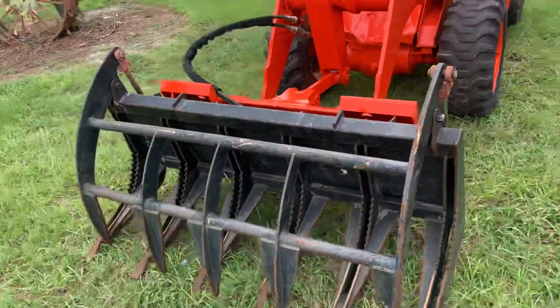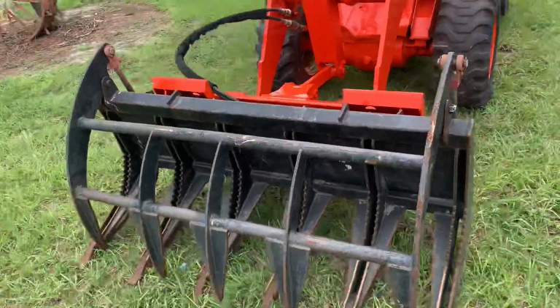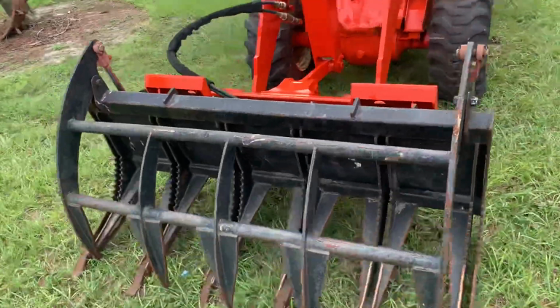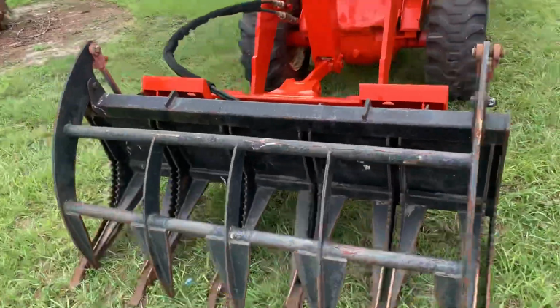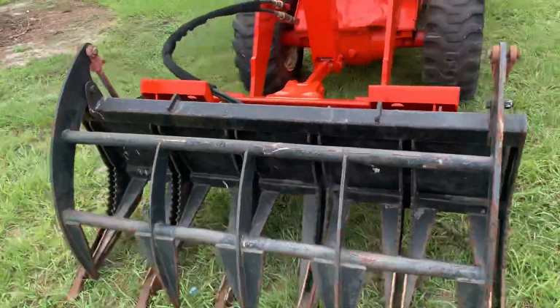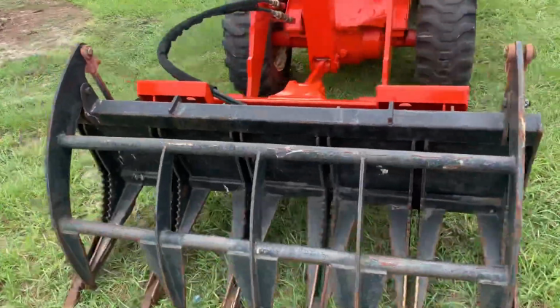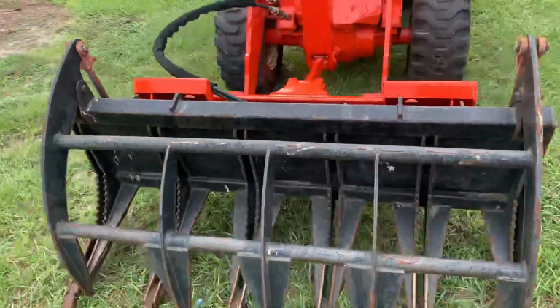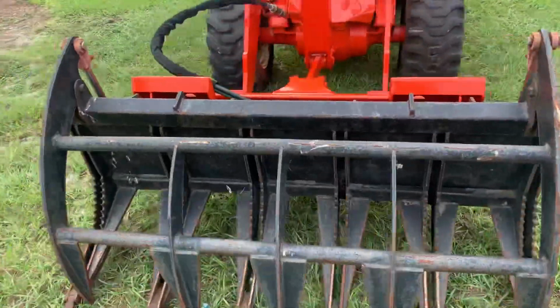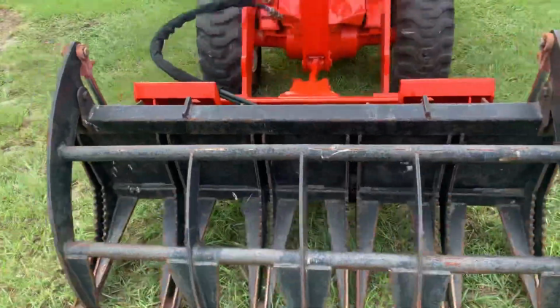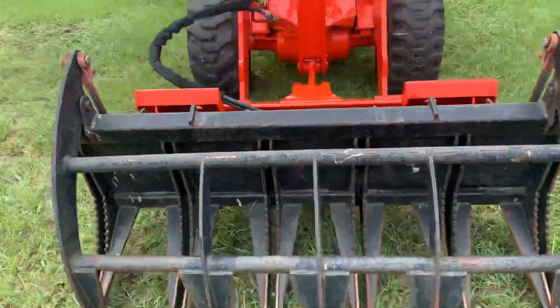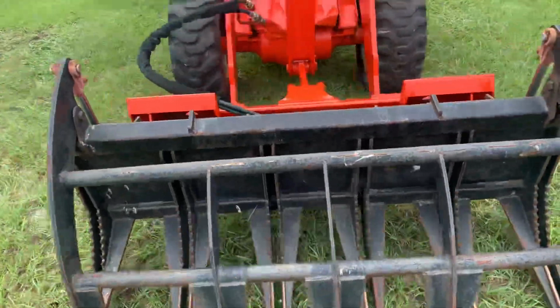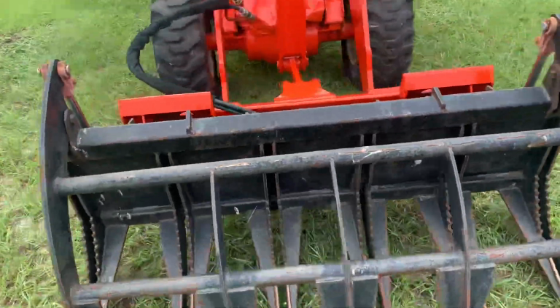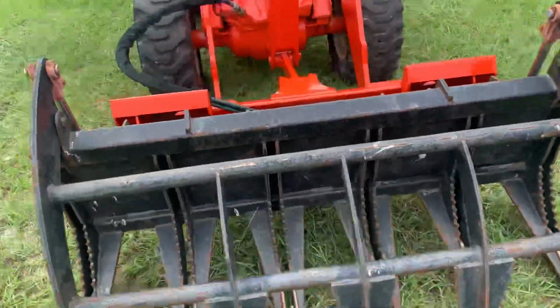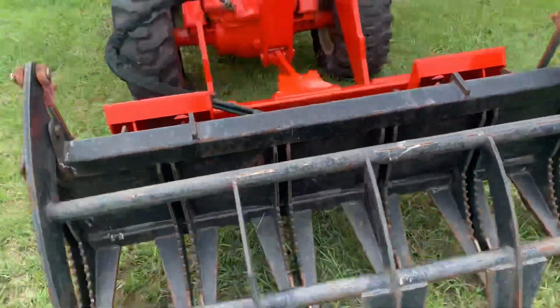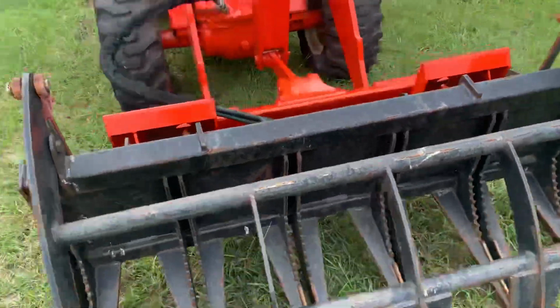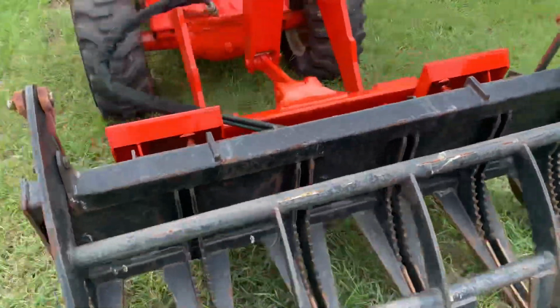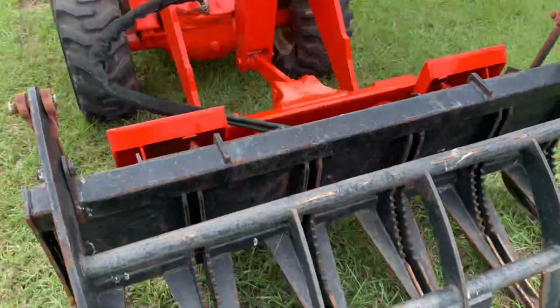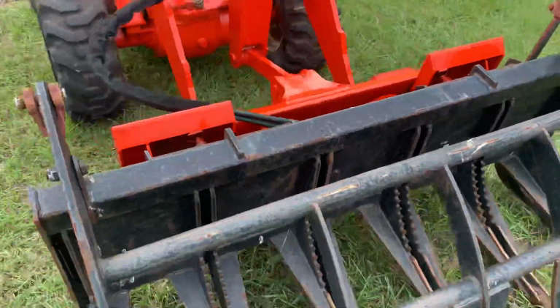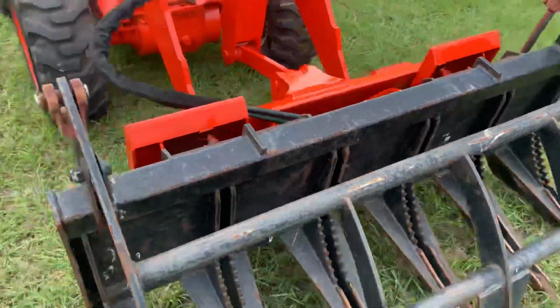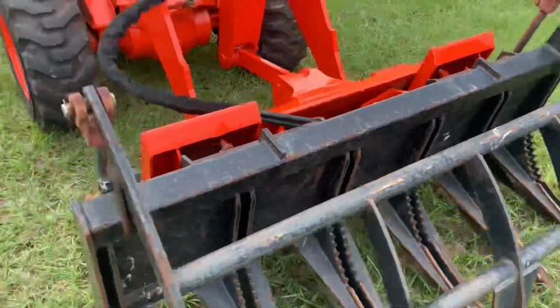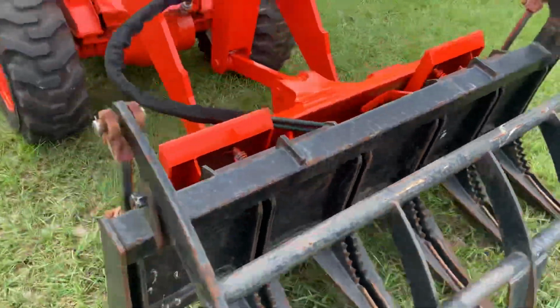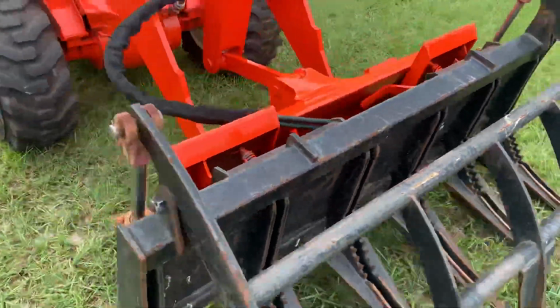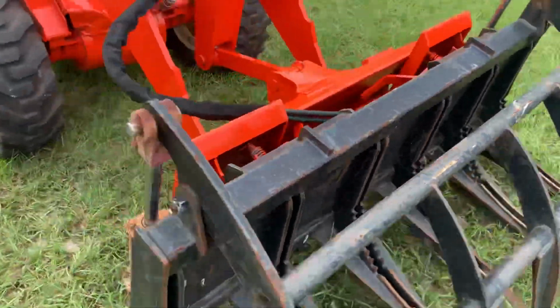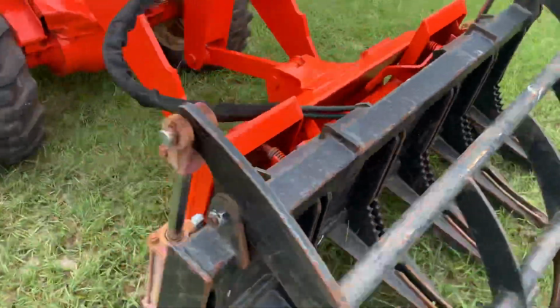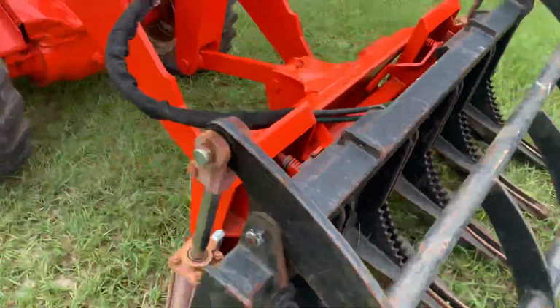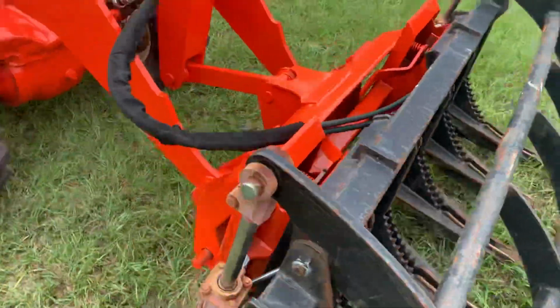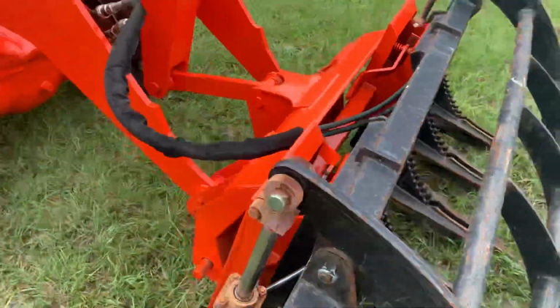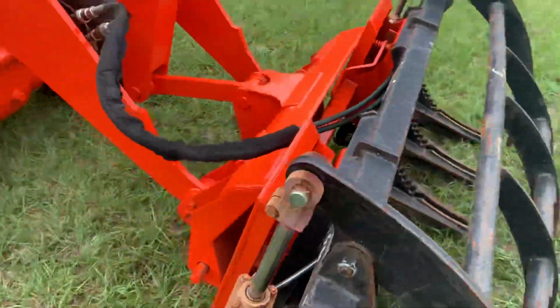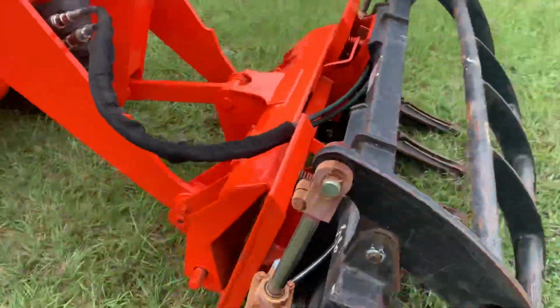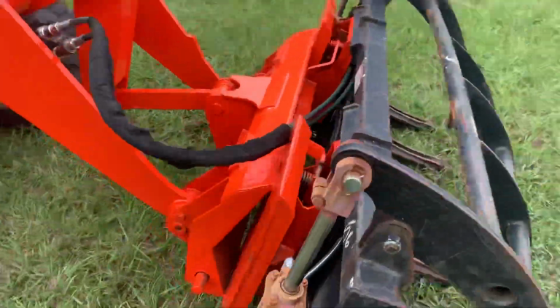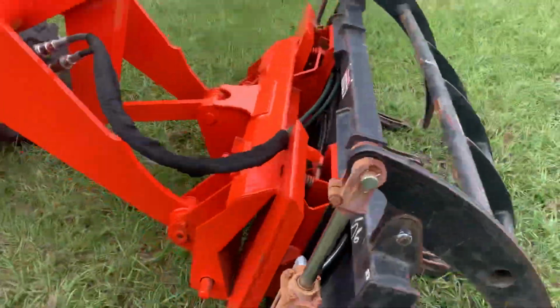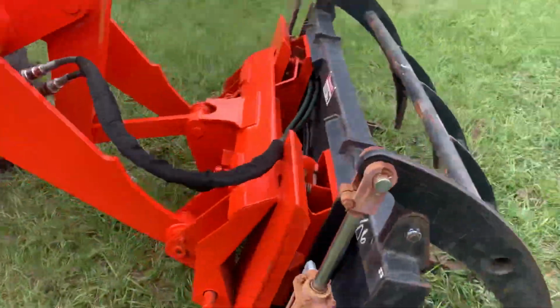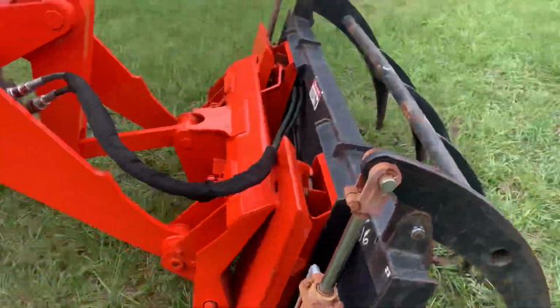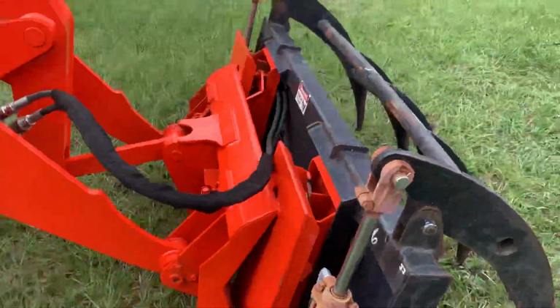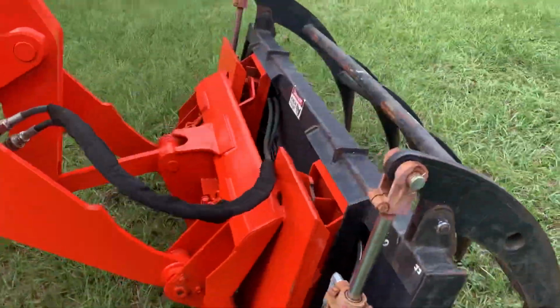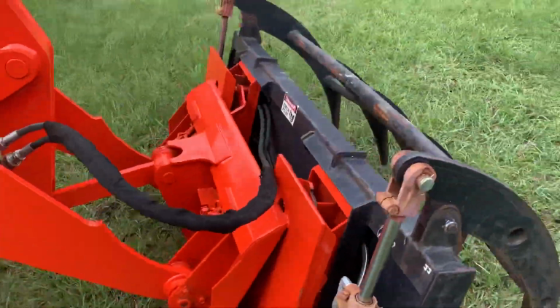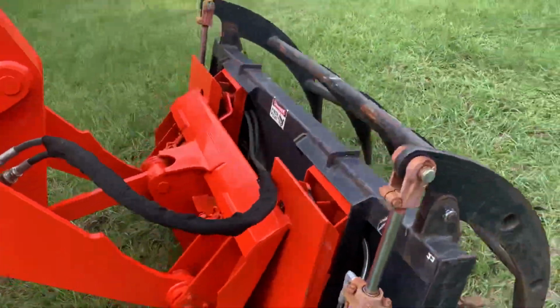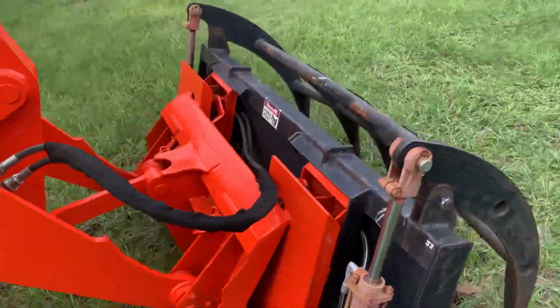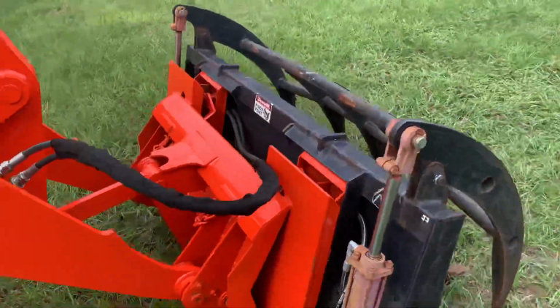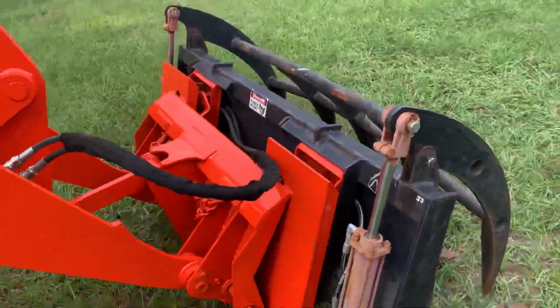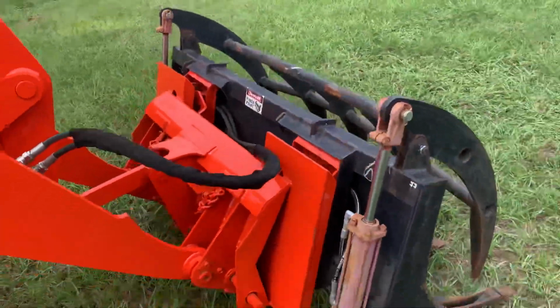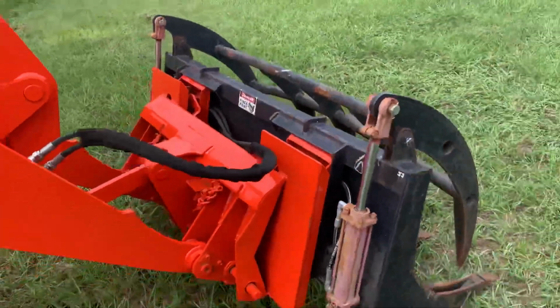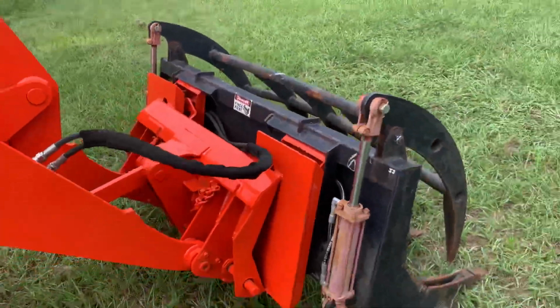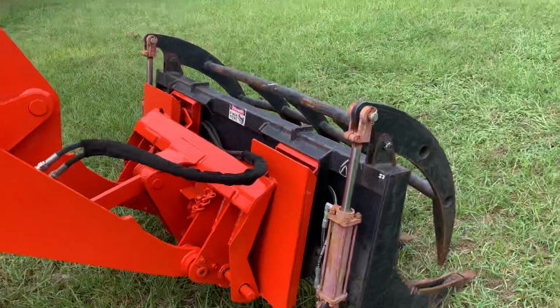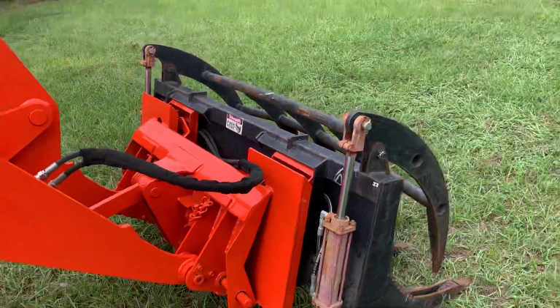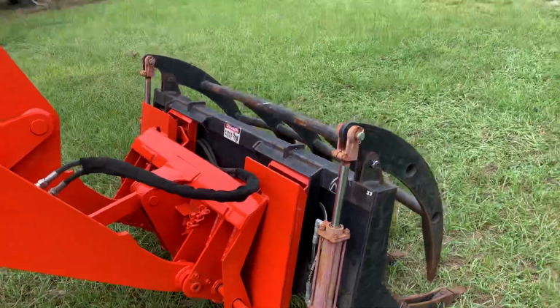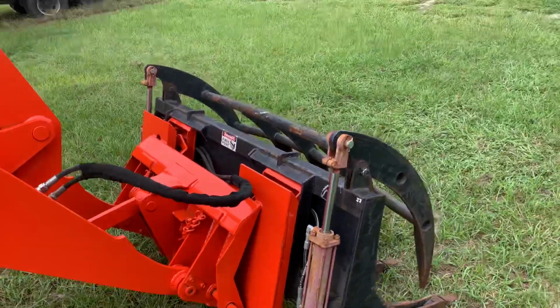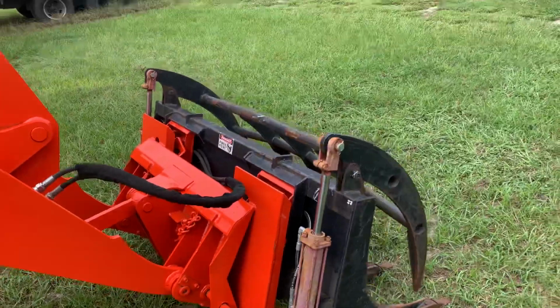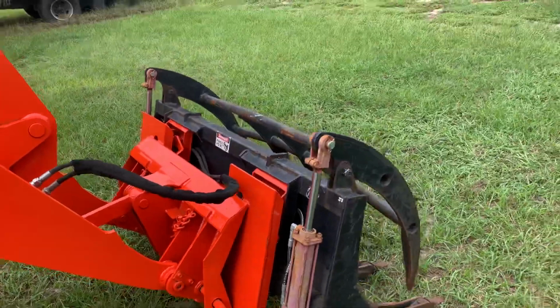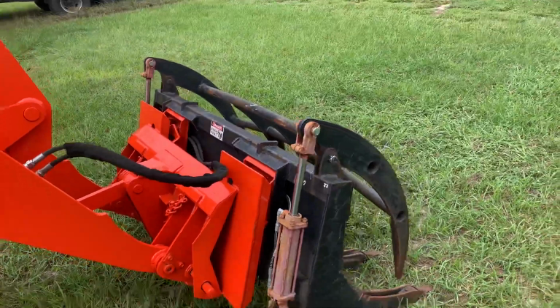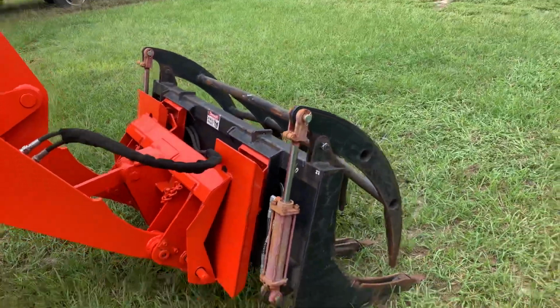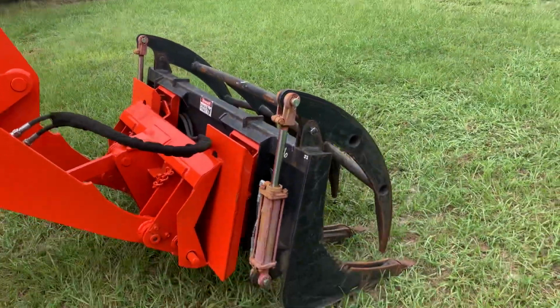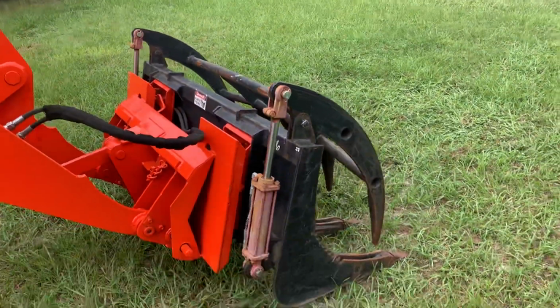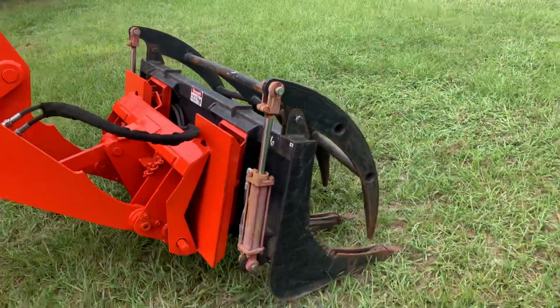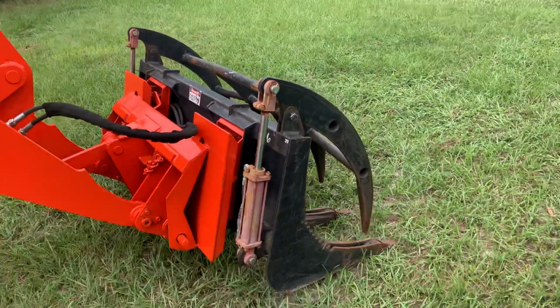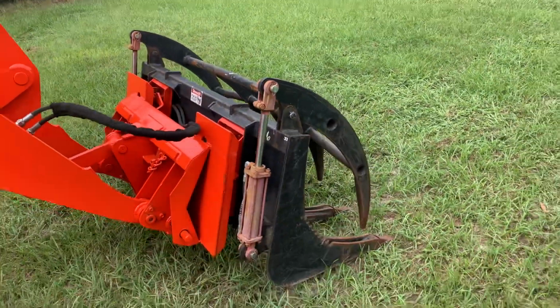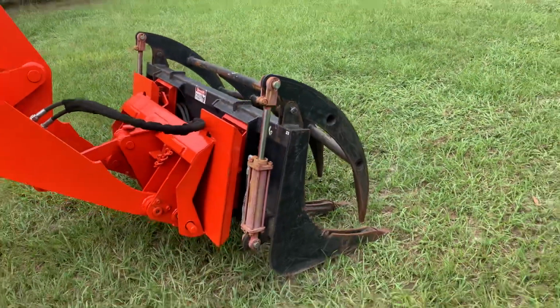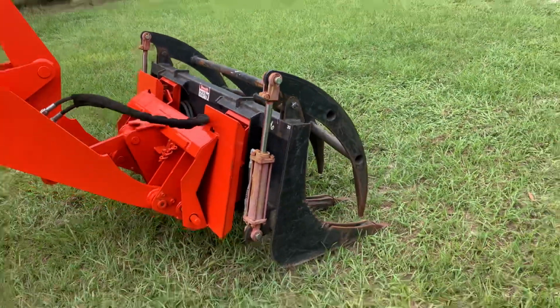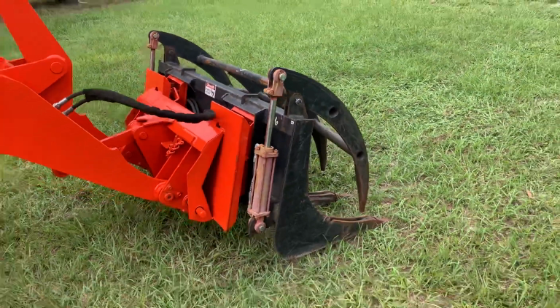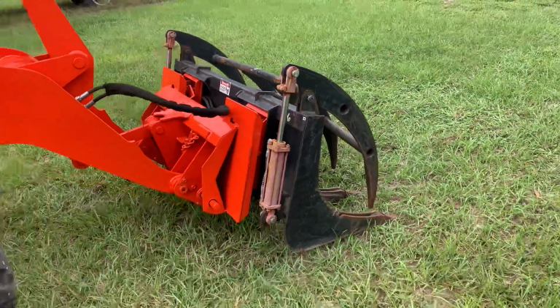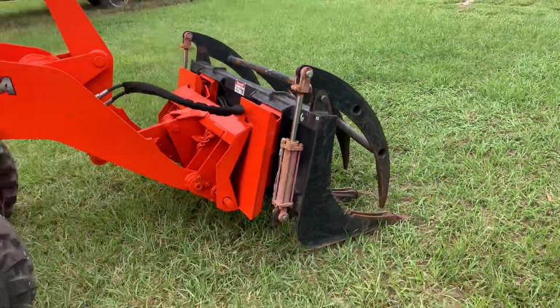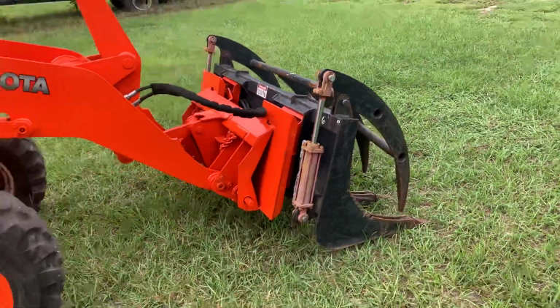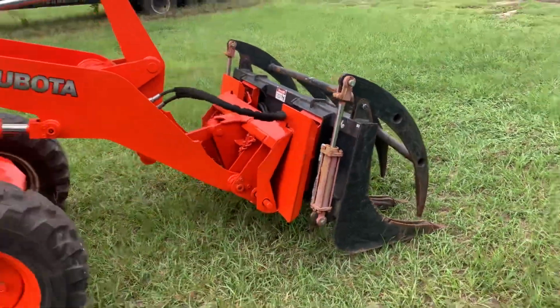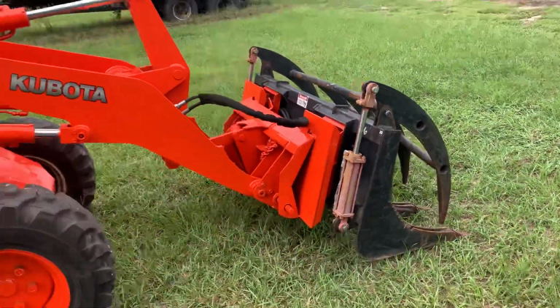This one has had a skid steer coupler put on. Originally, they didn't have skid steer couplers — they had a side pin coupler.